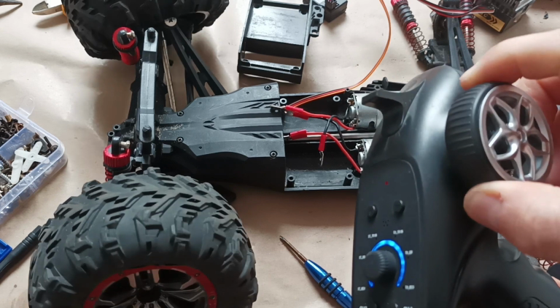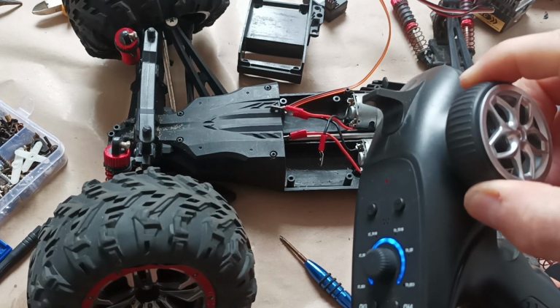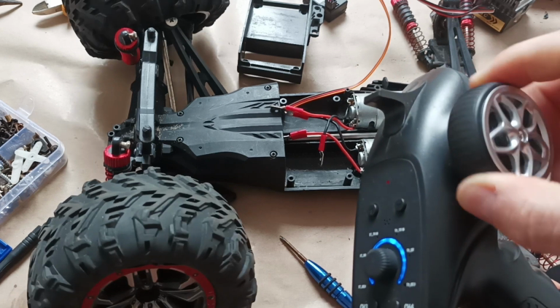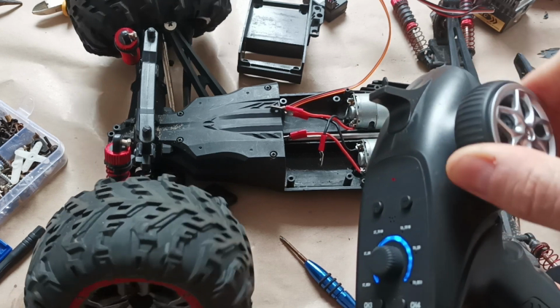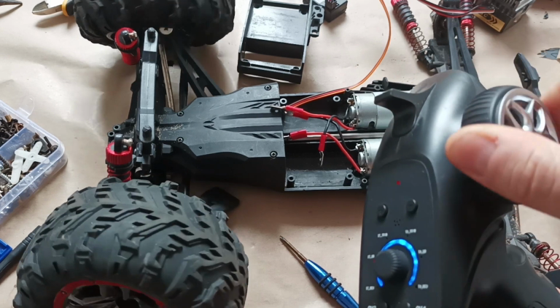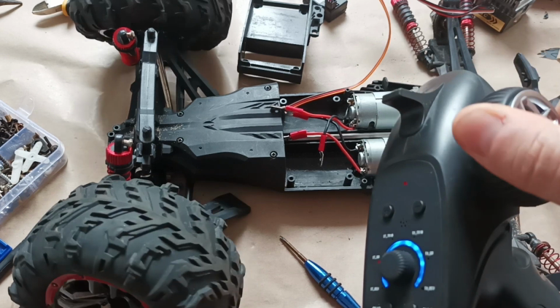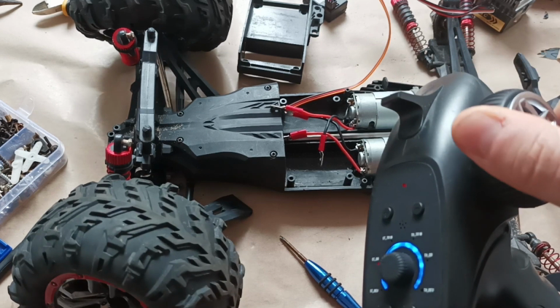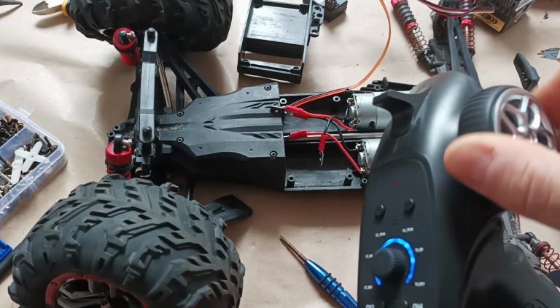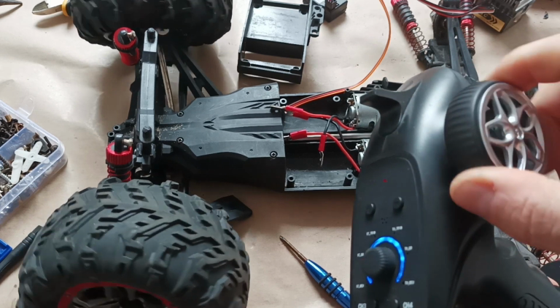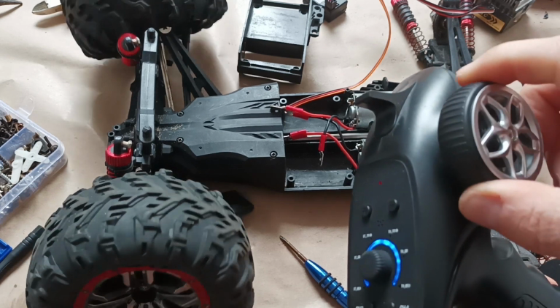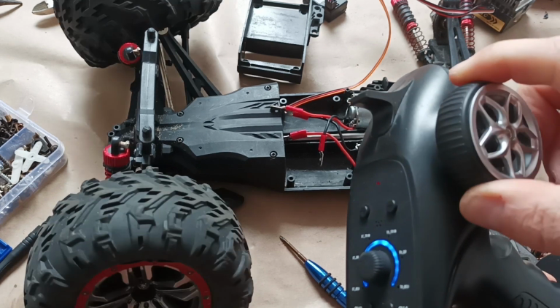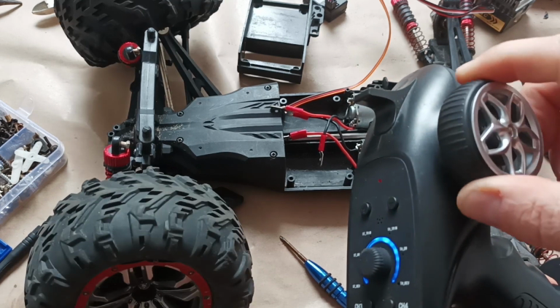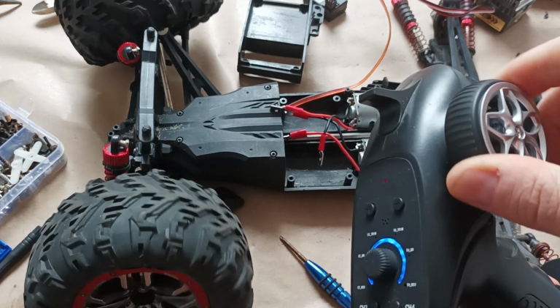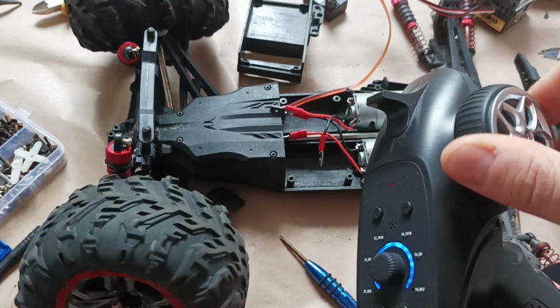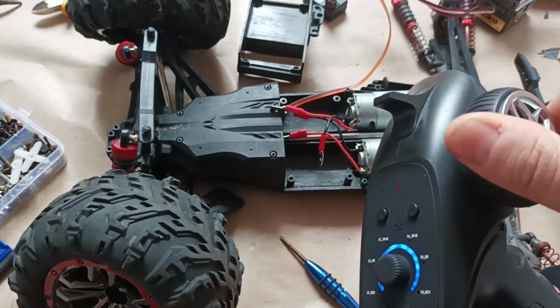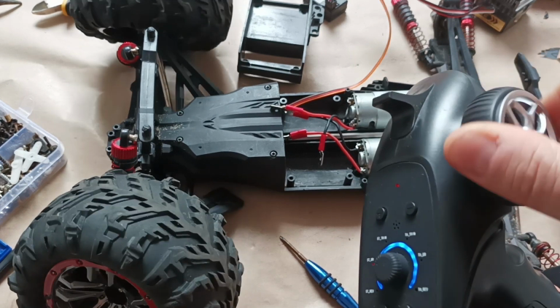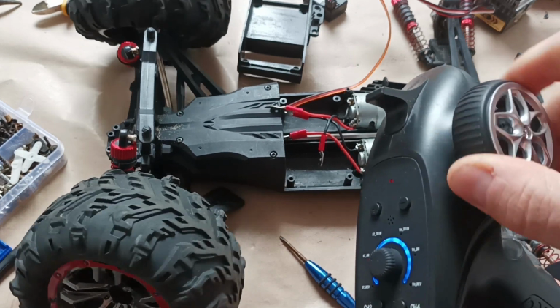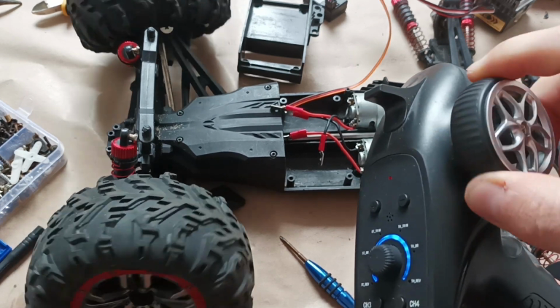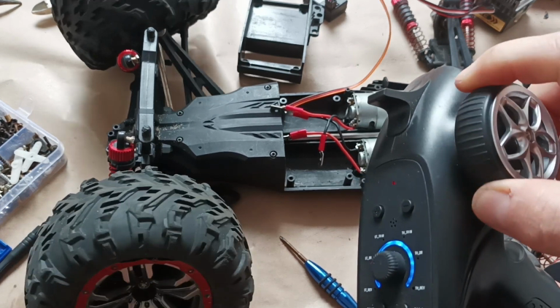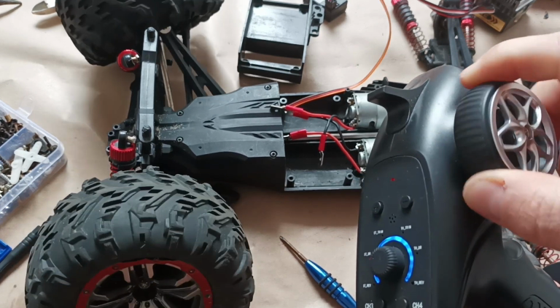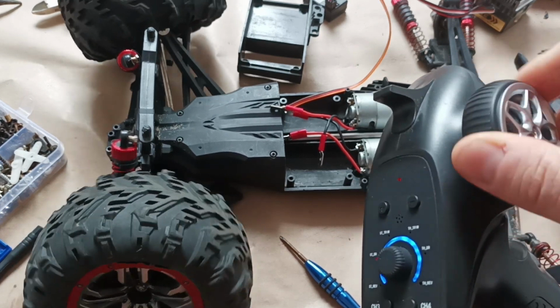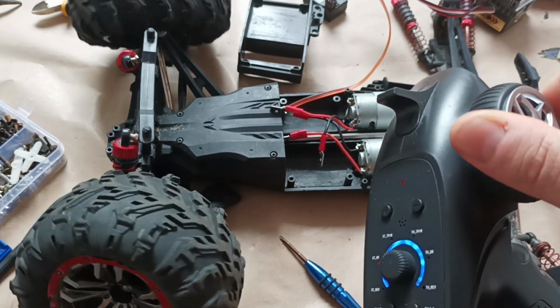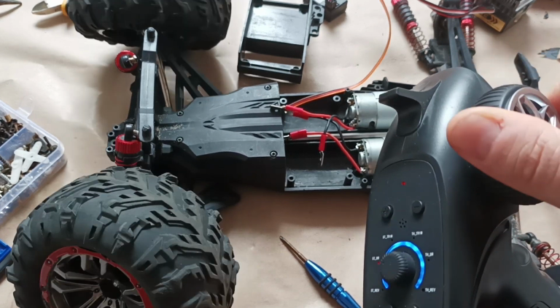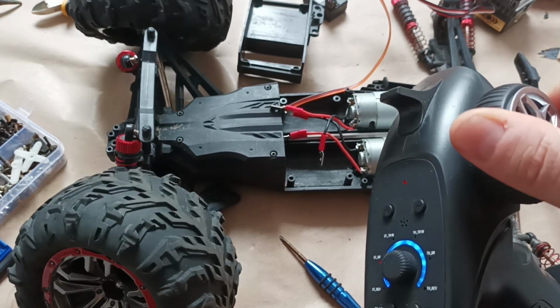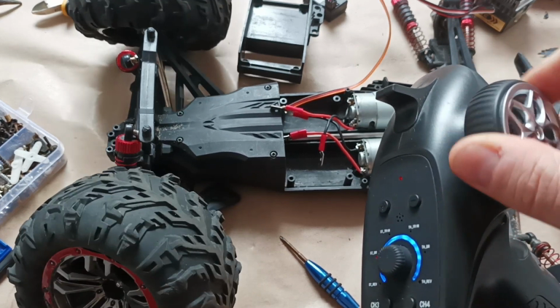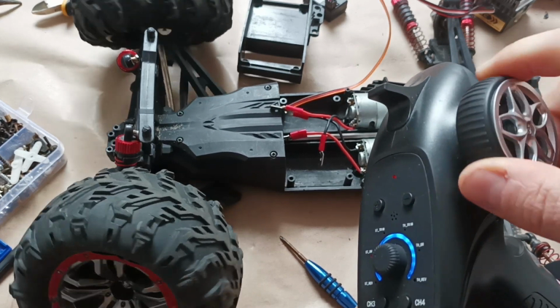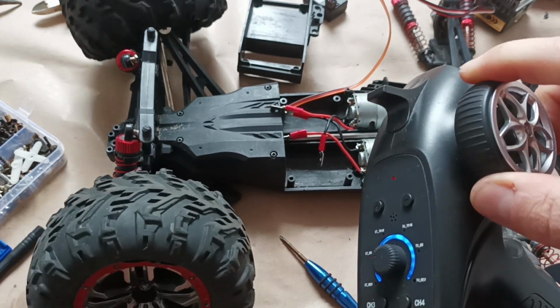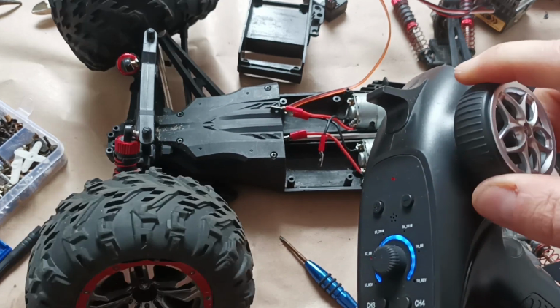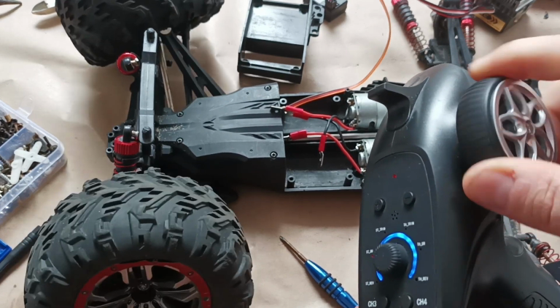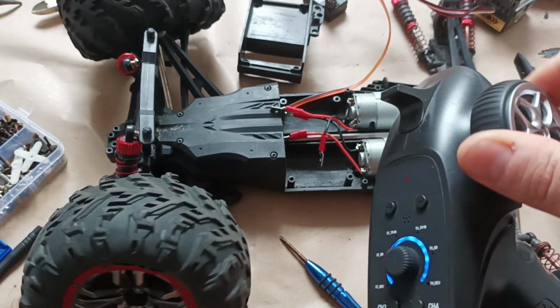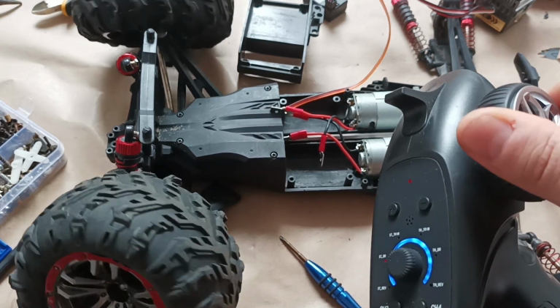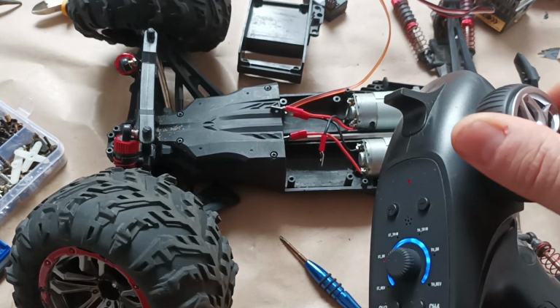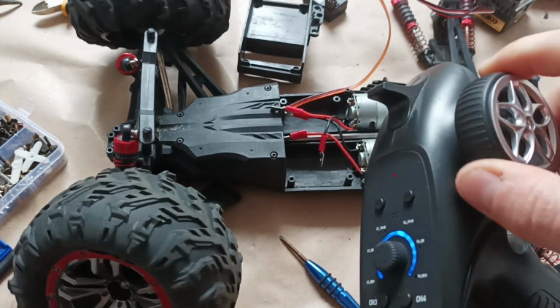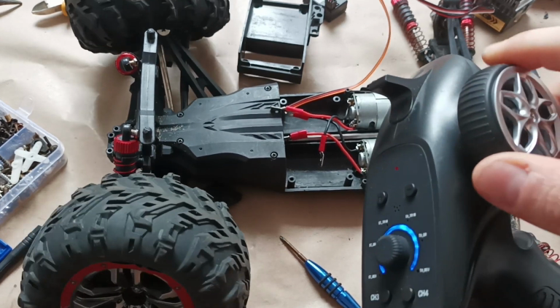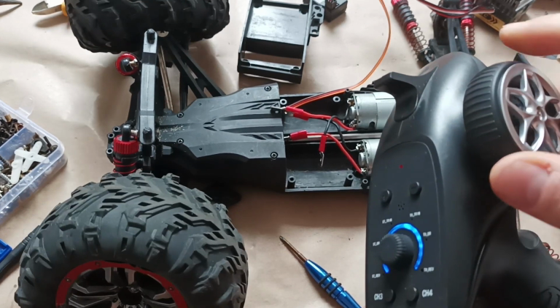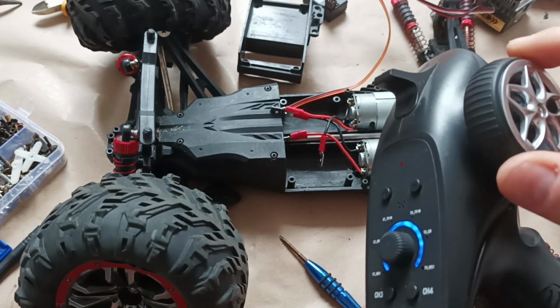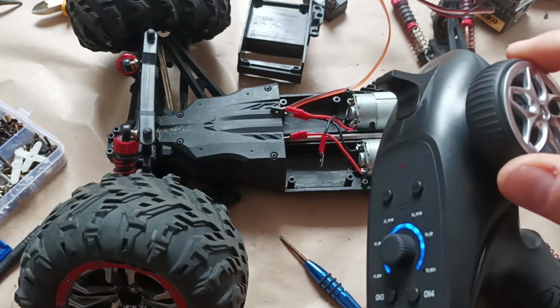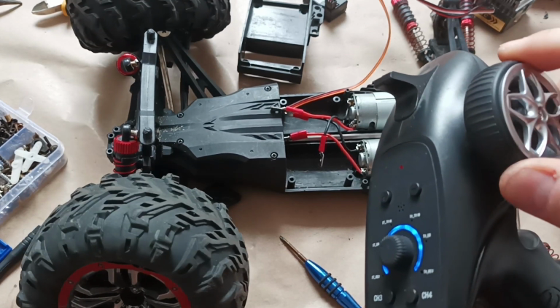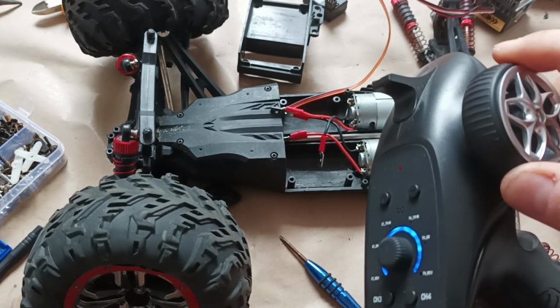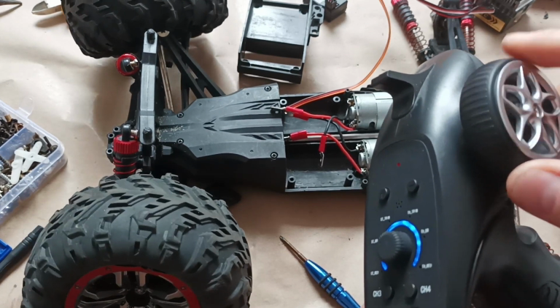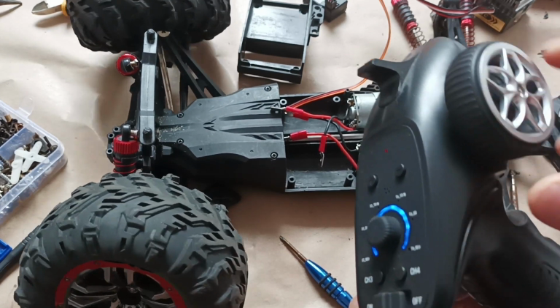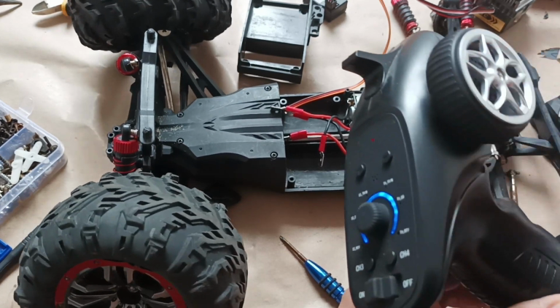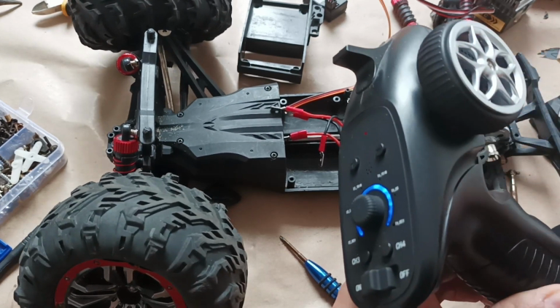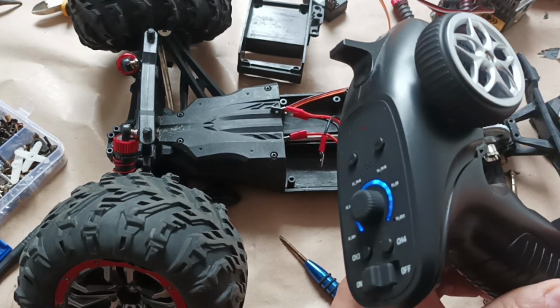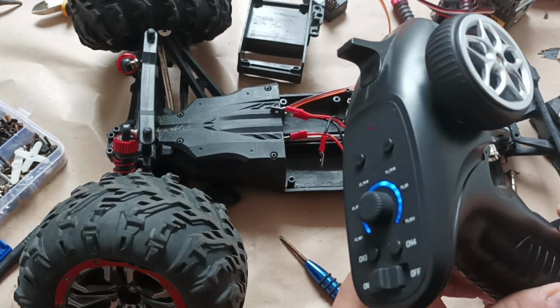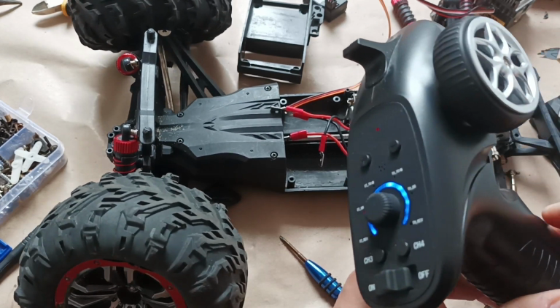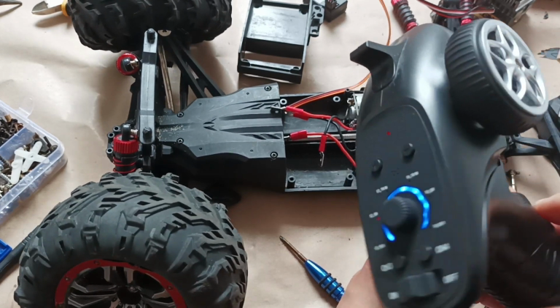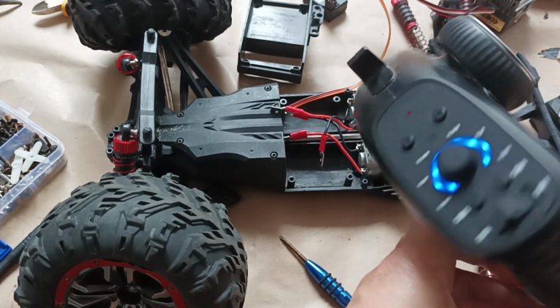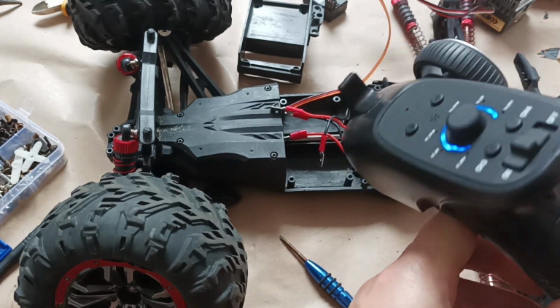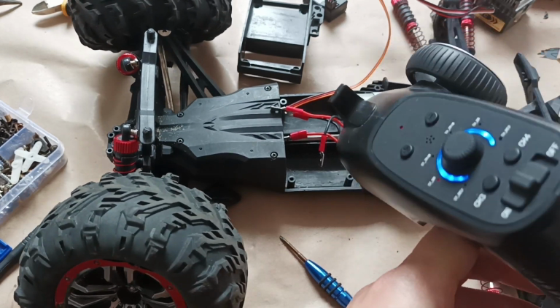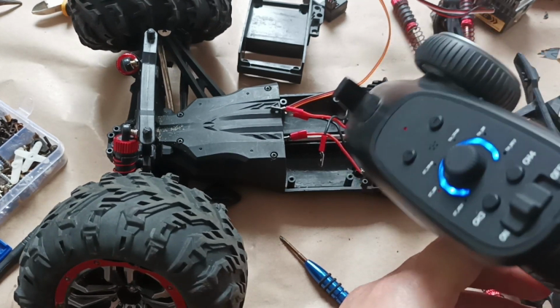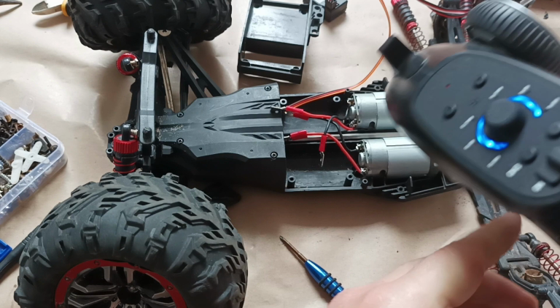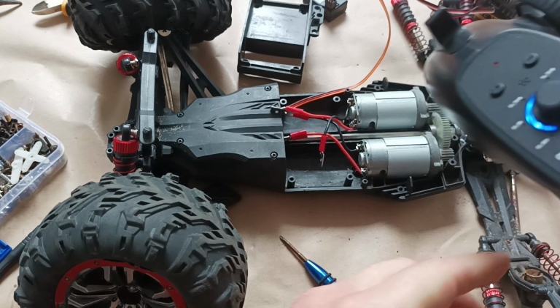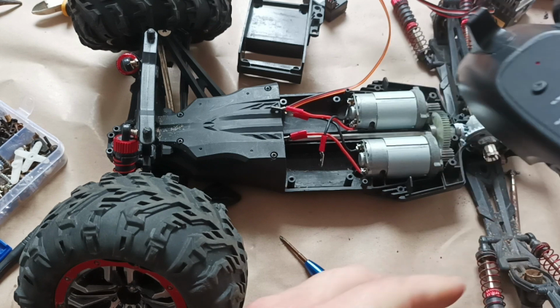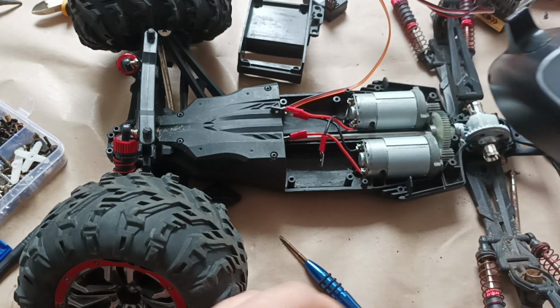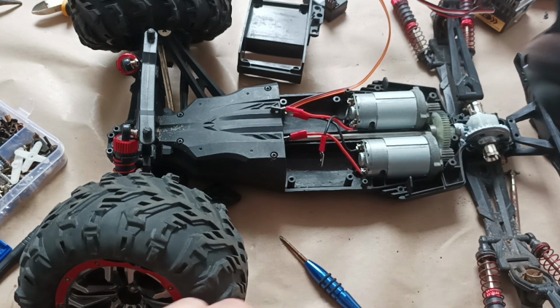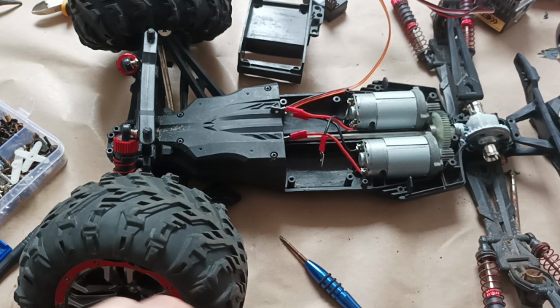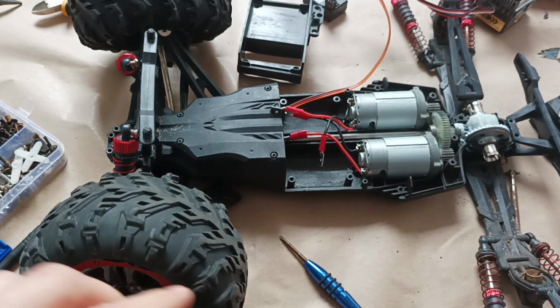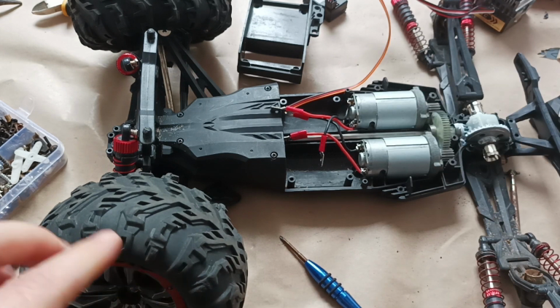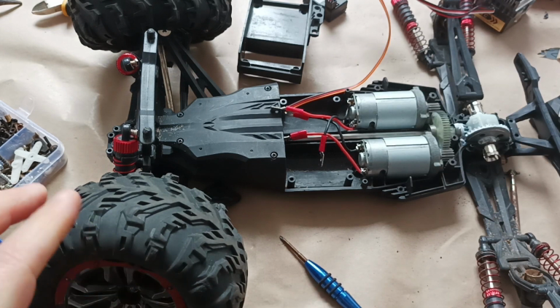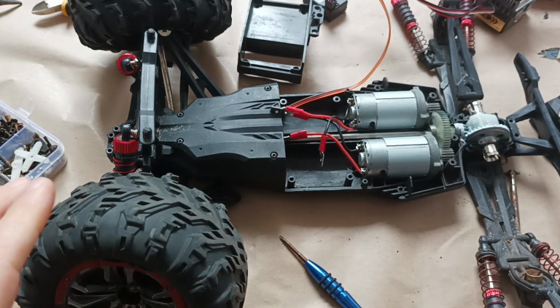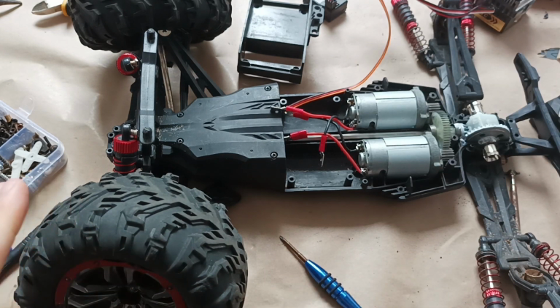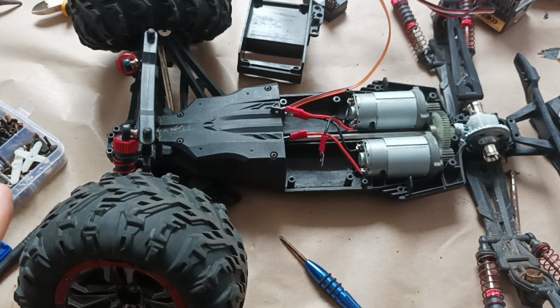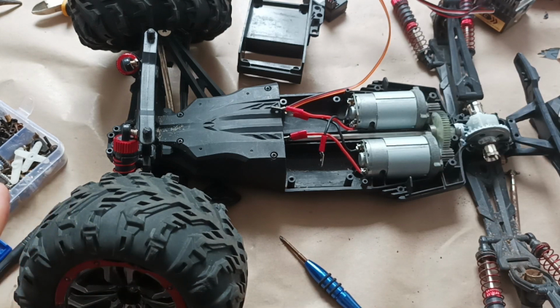Now after confirming that it works, I can continue assembling the other parts of the car.